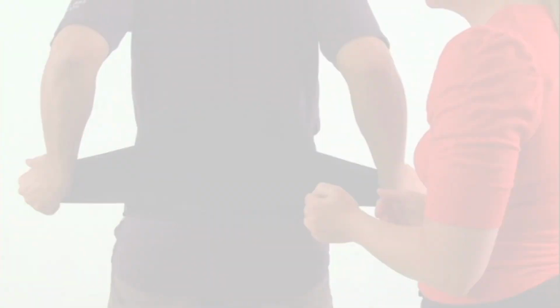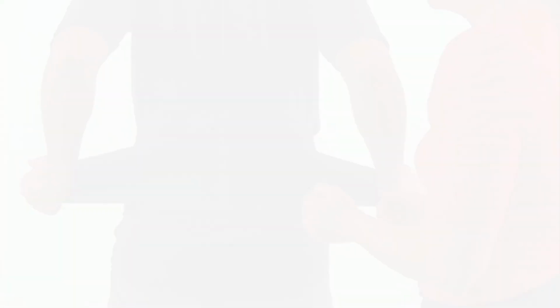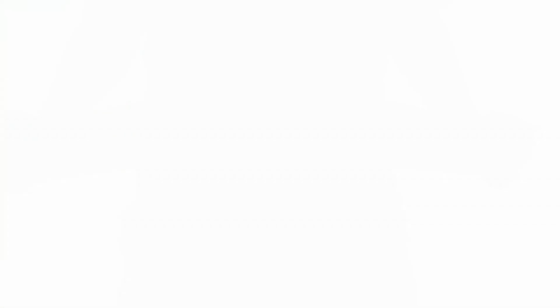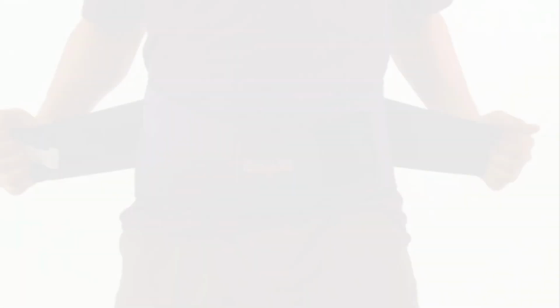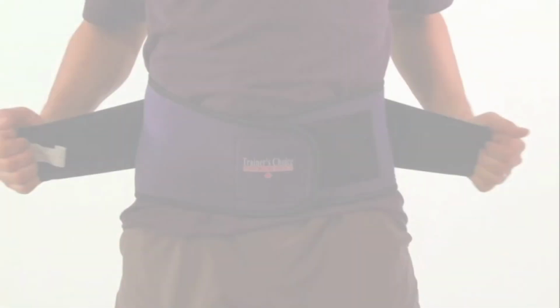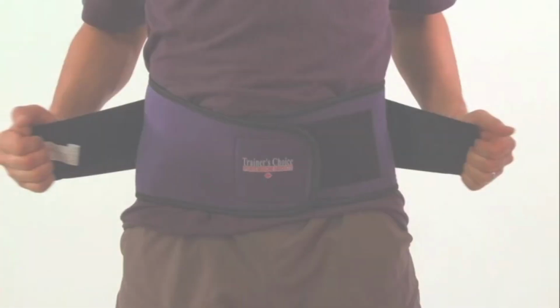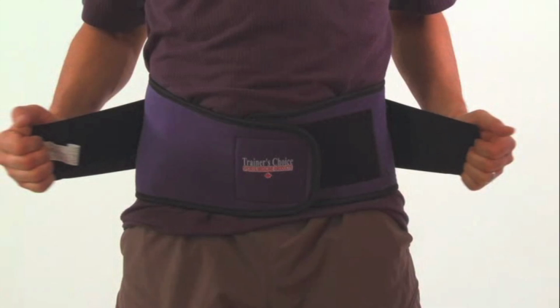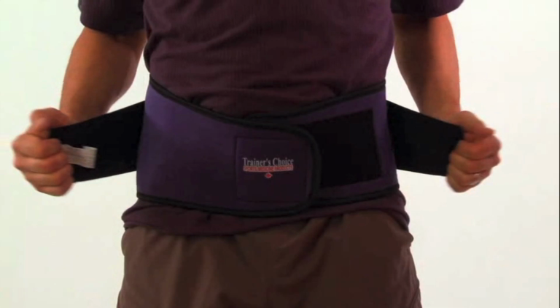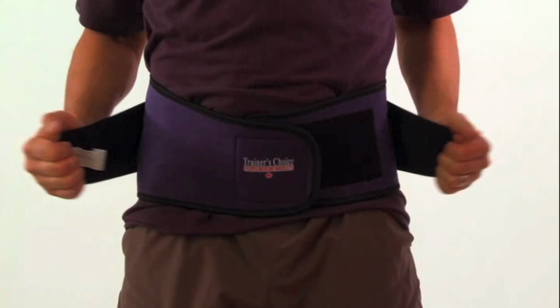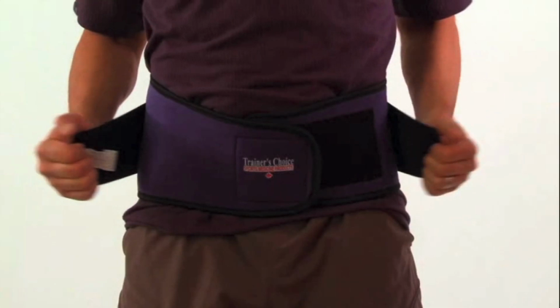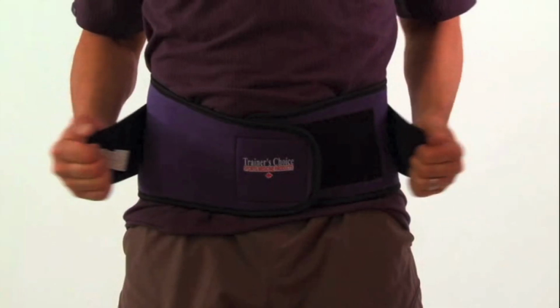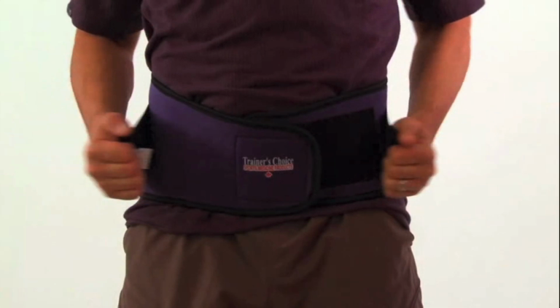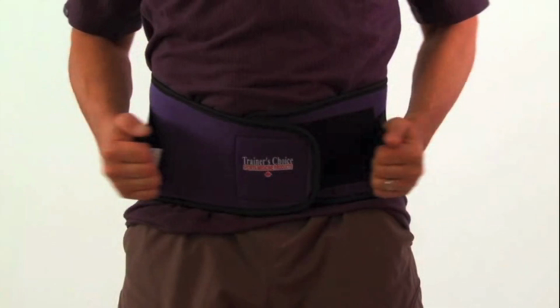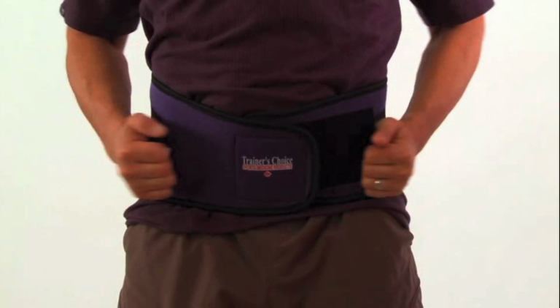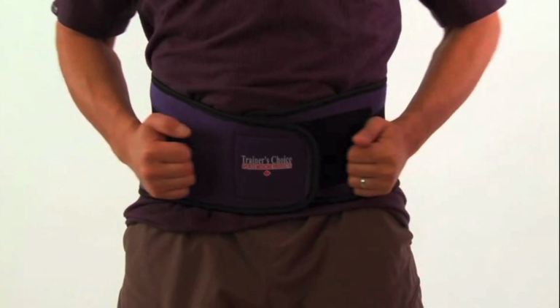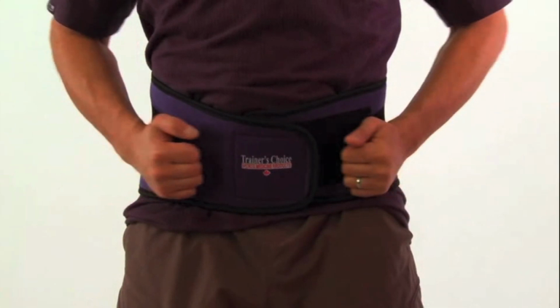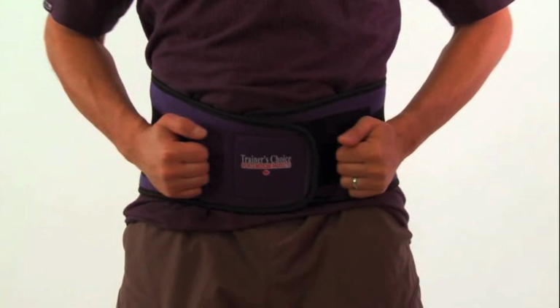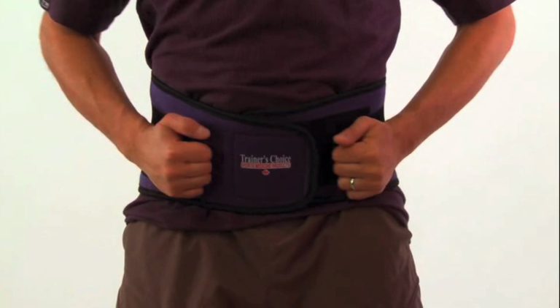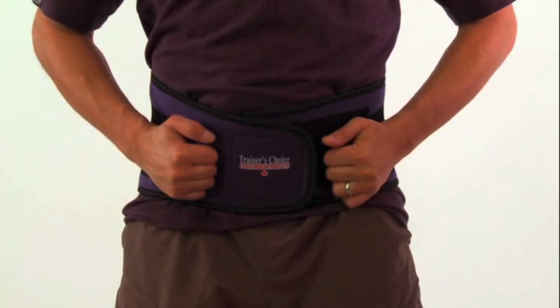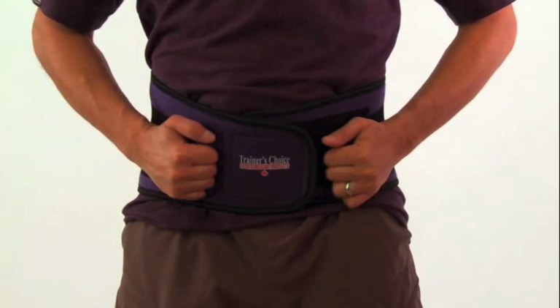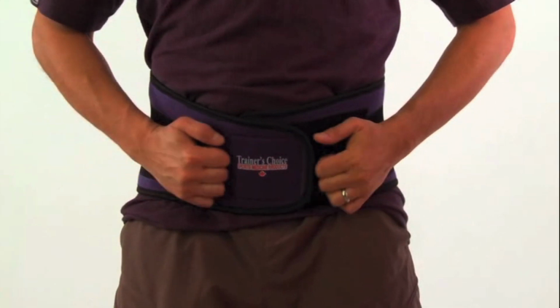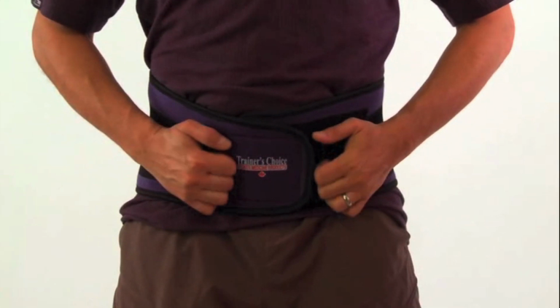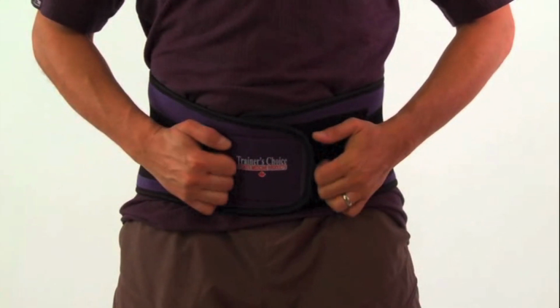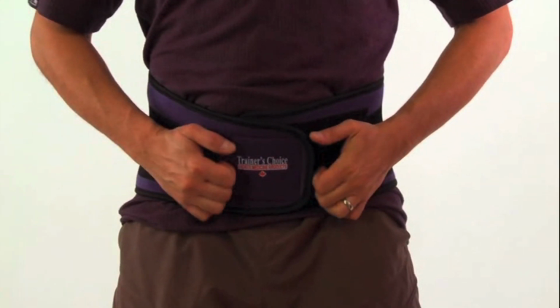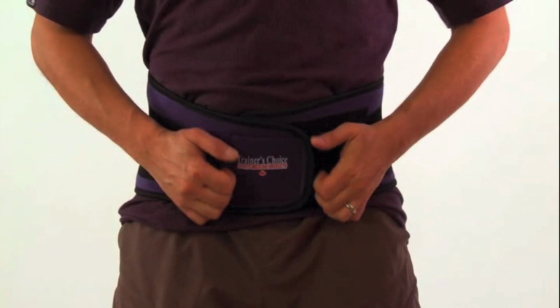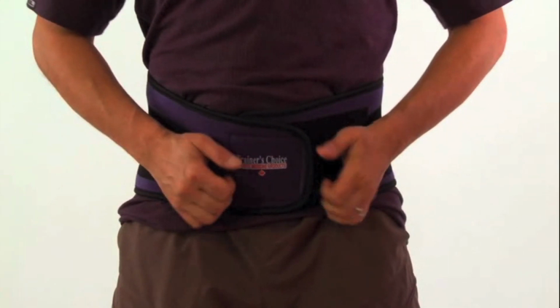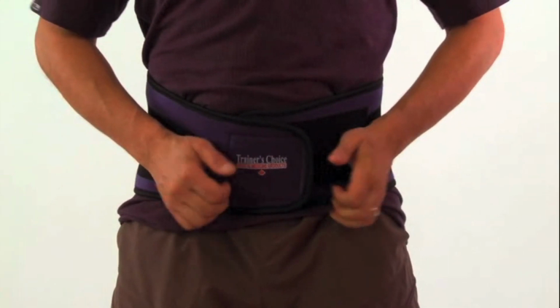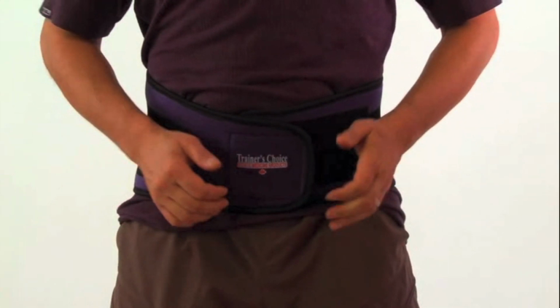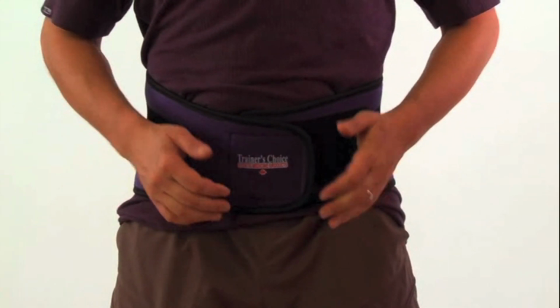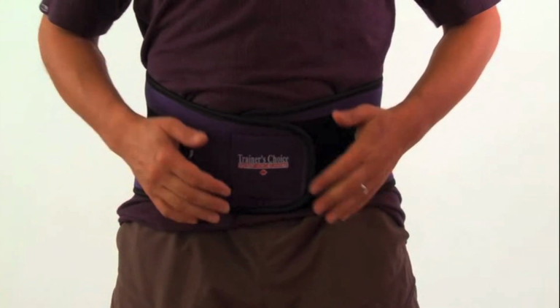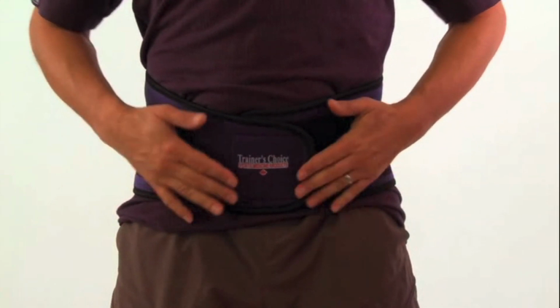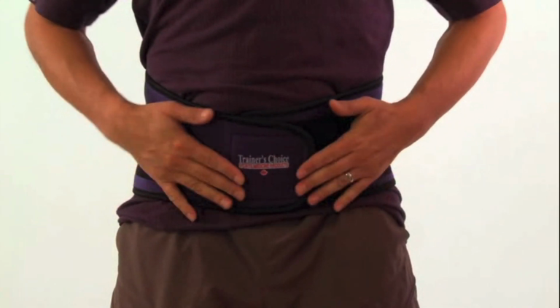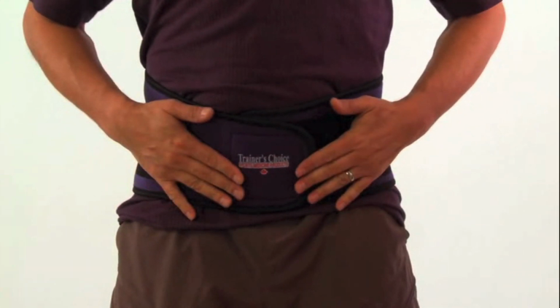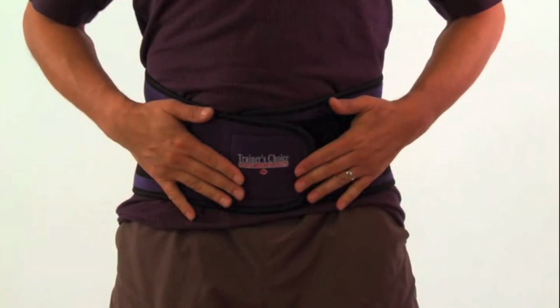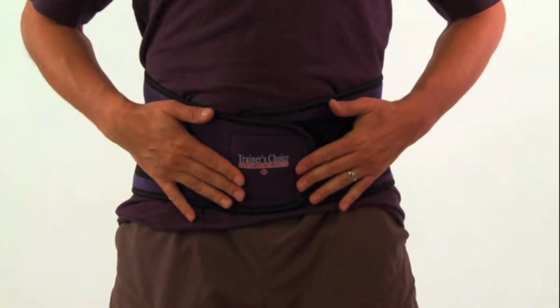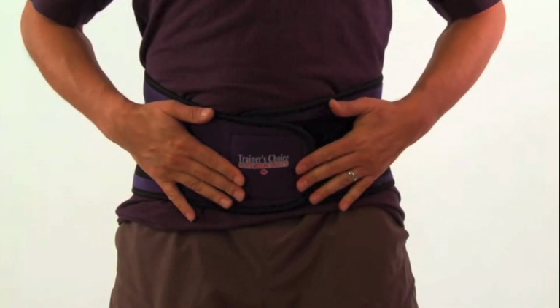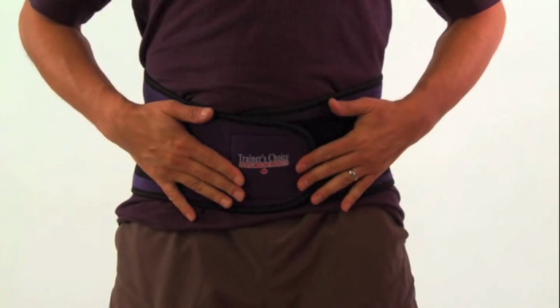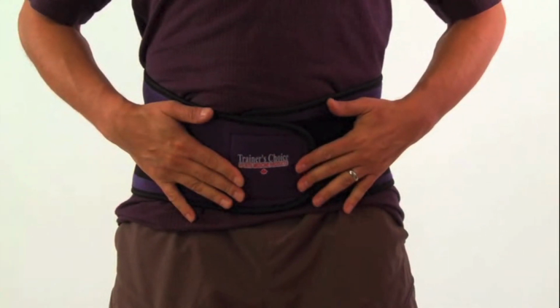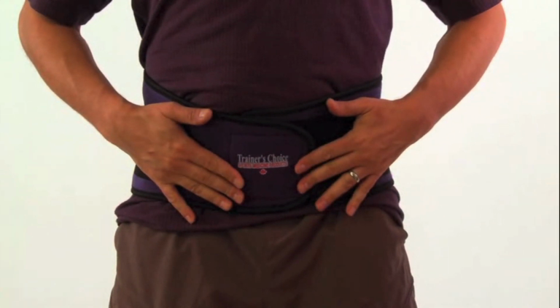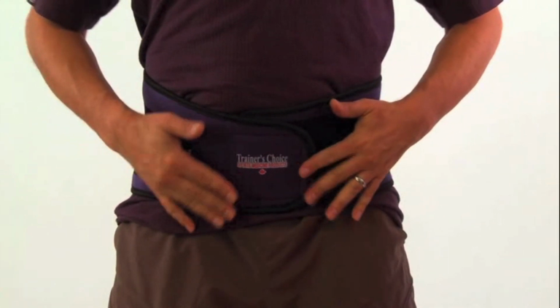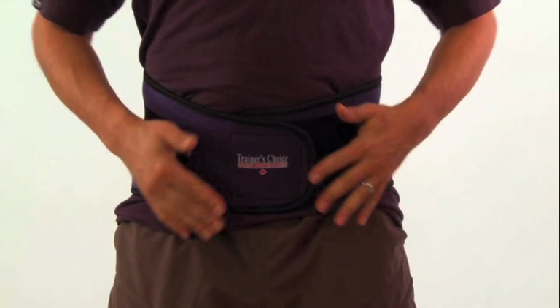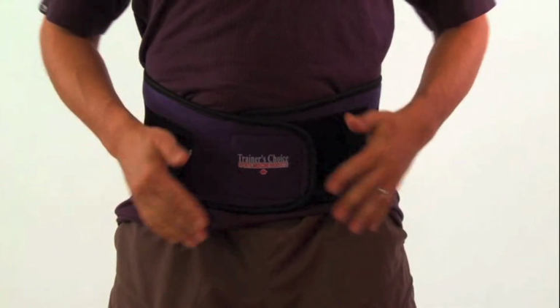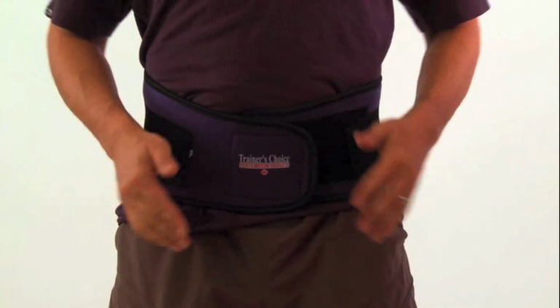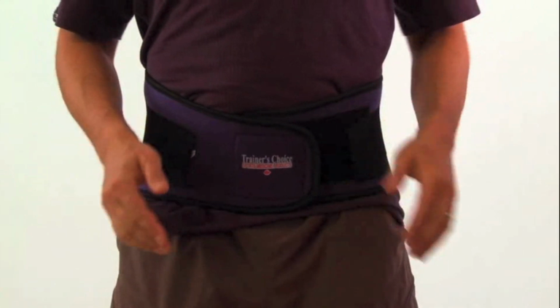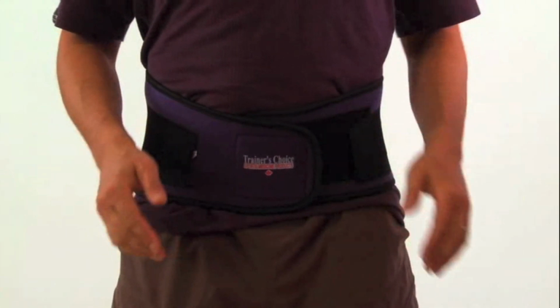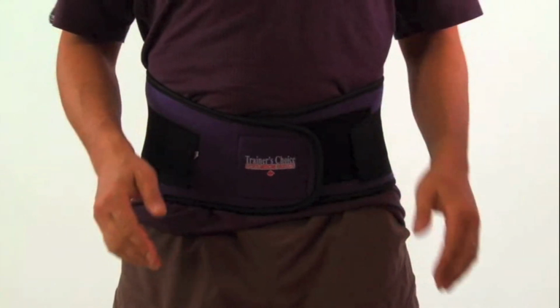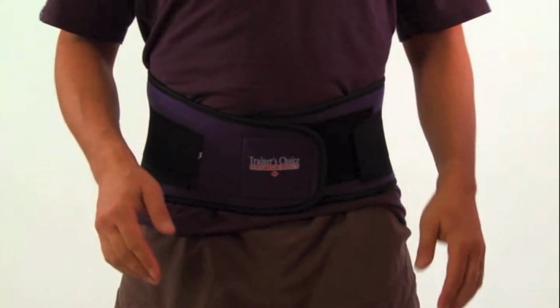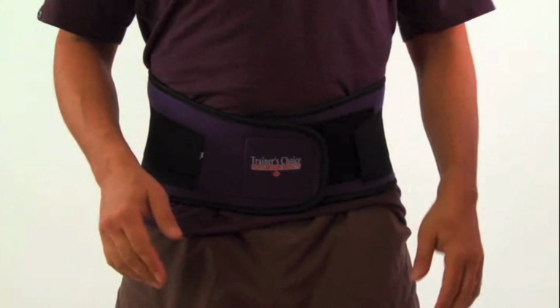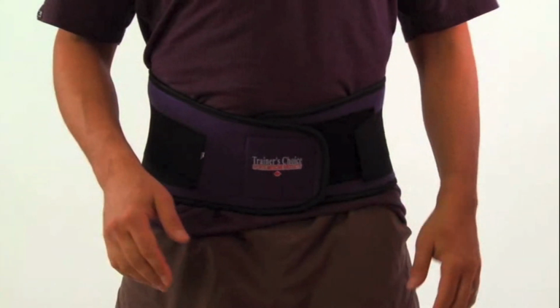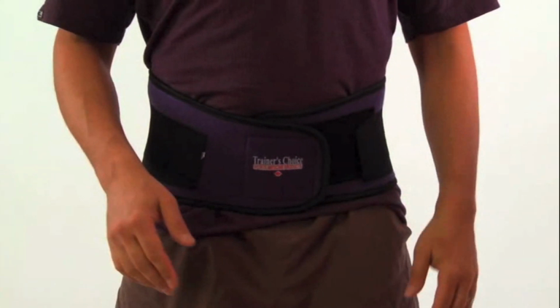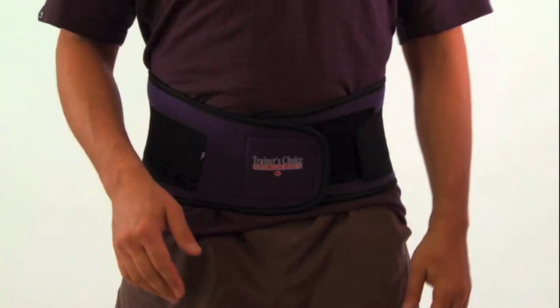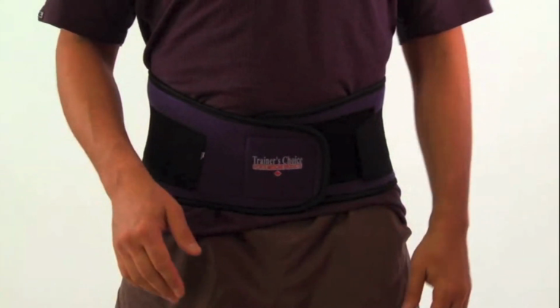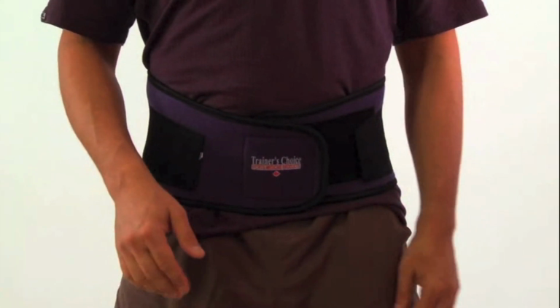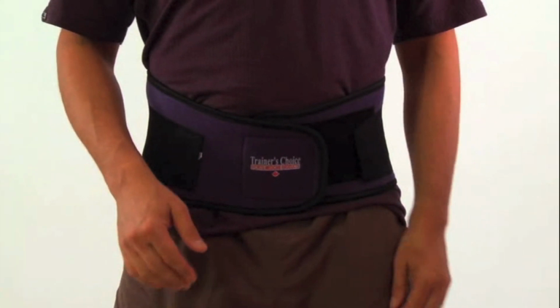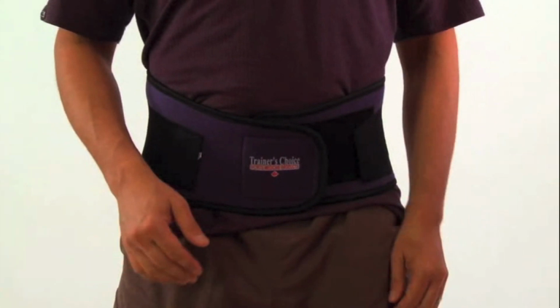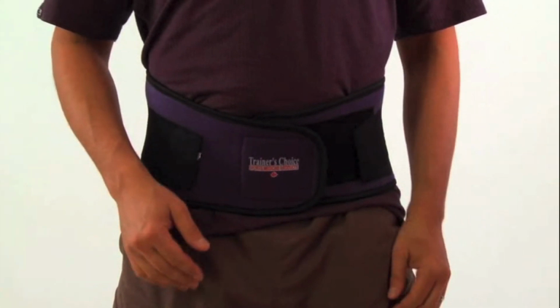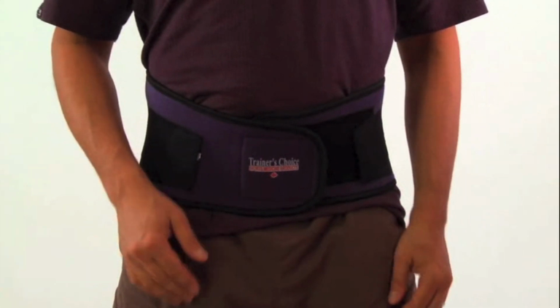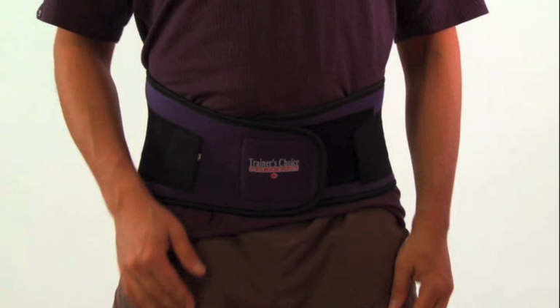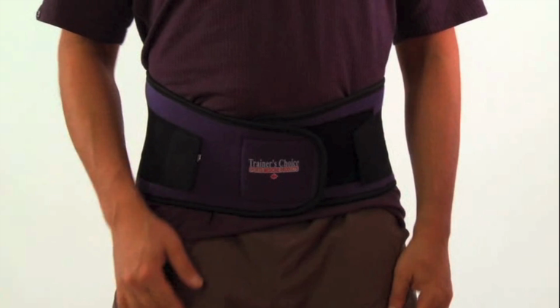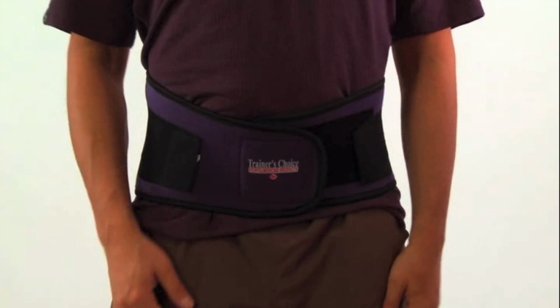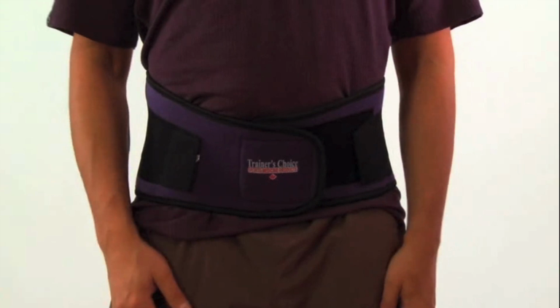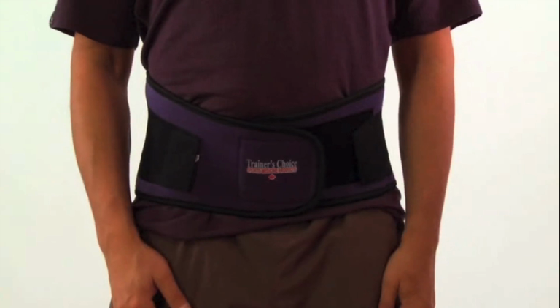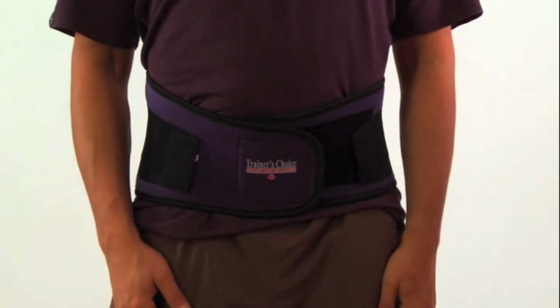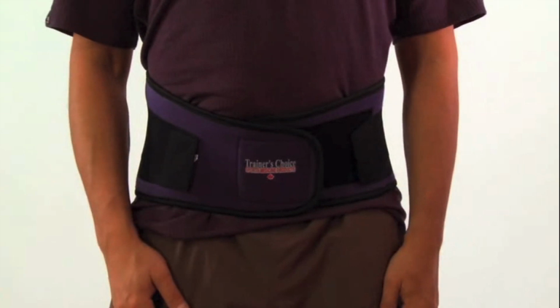To increase the support in the low back, adjust the tension of the side straps by pulling them forward and Velcroing onto the base.